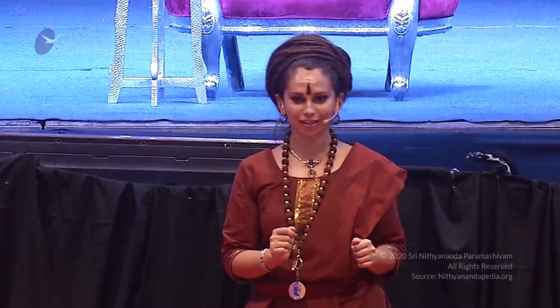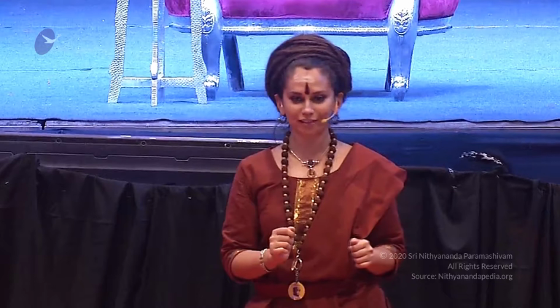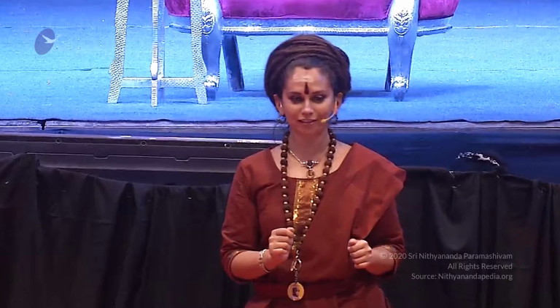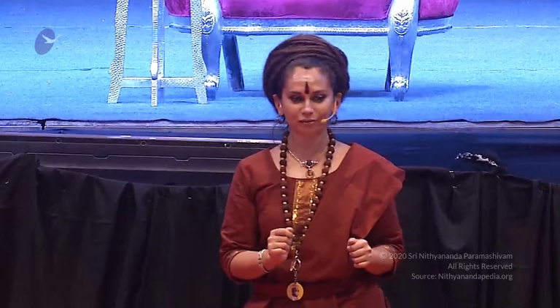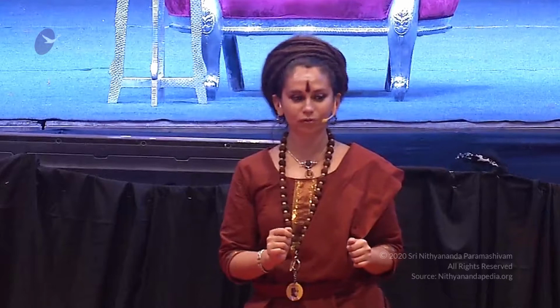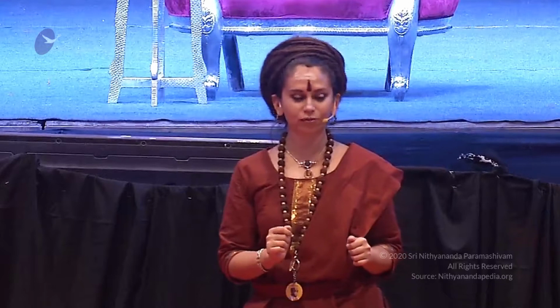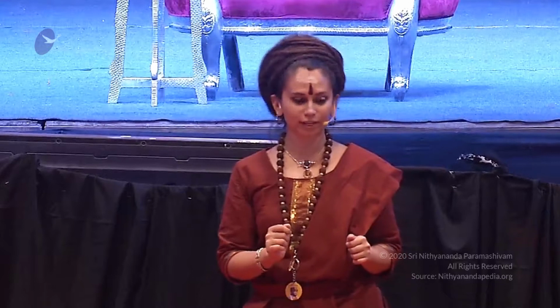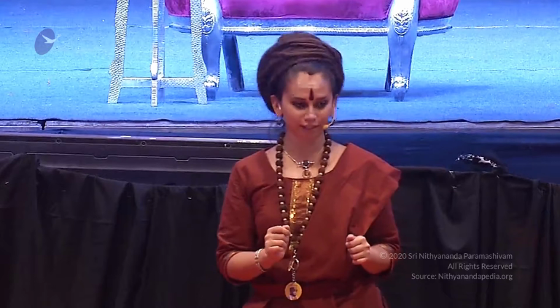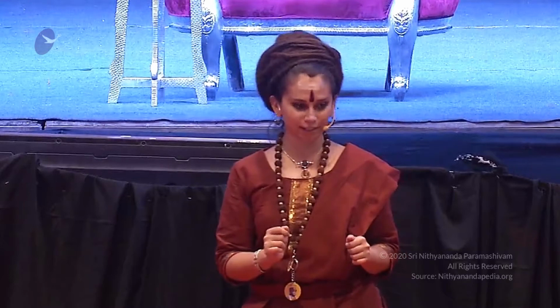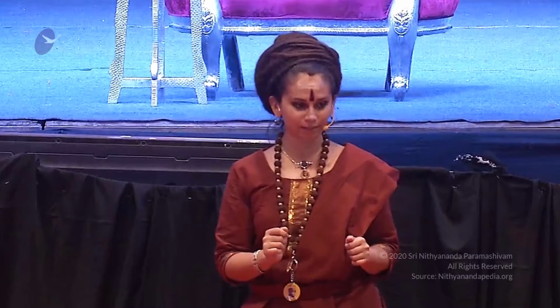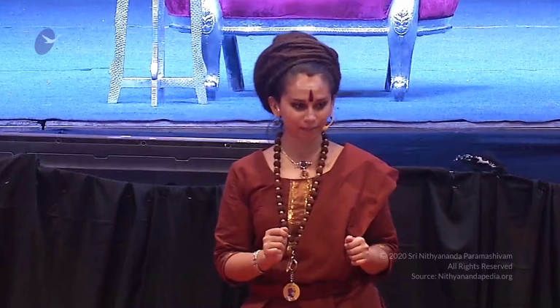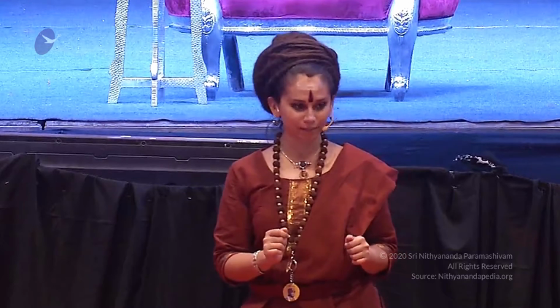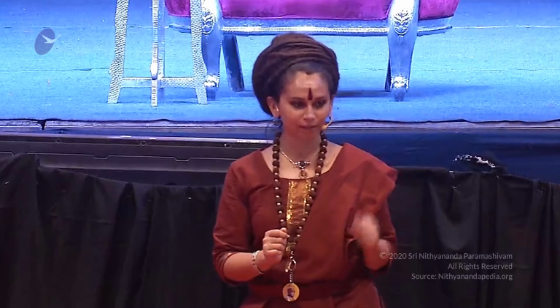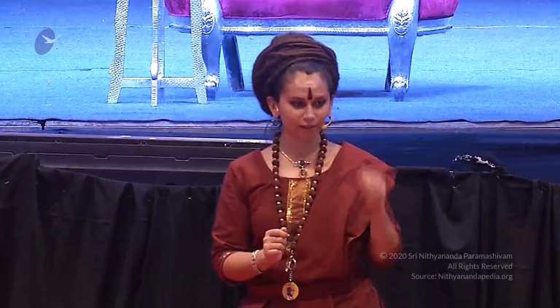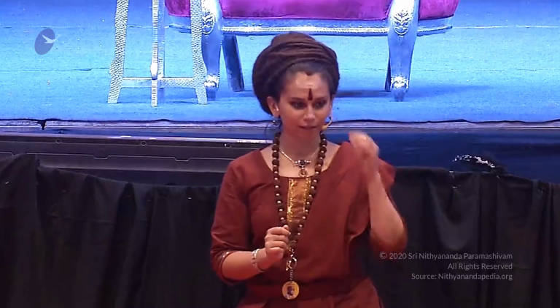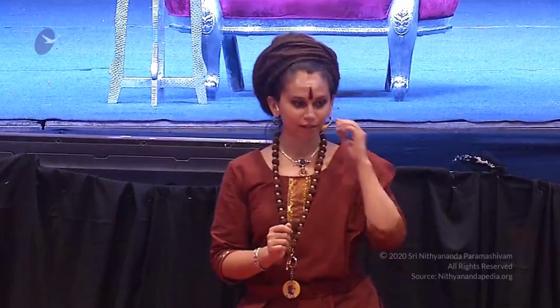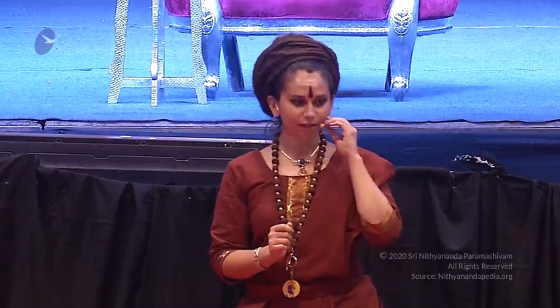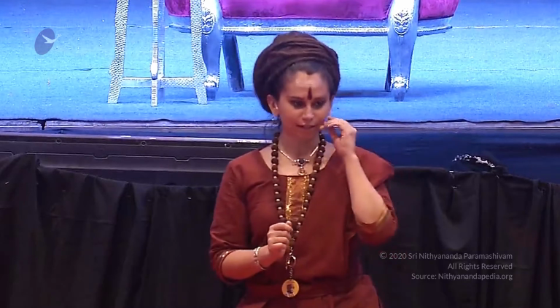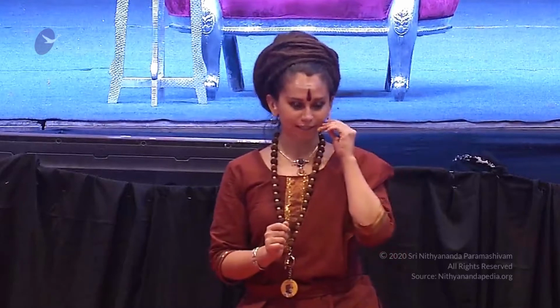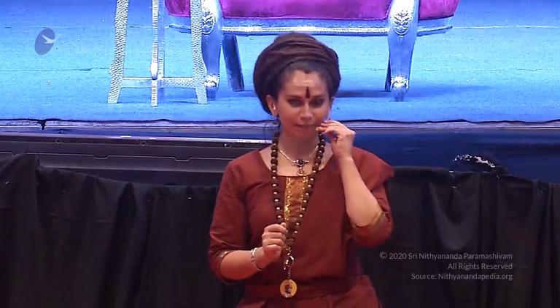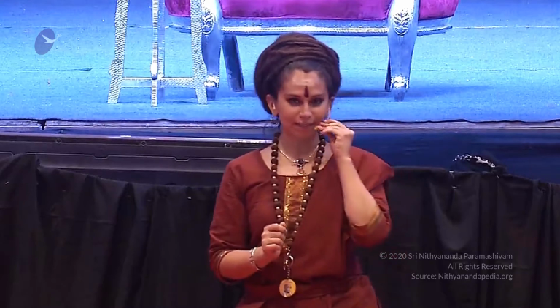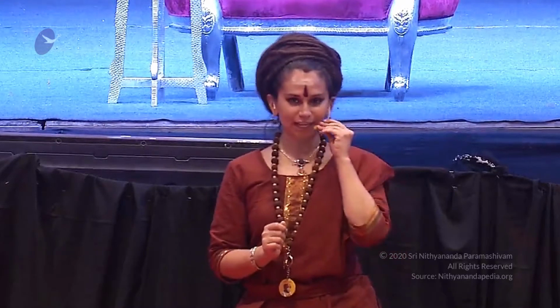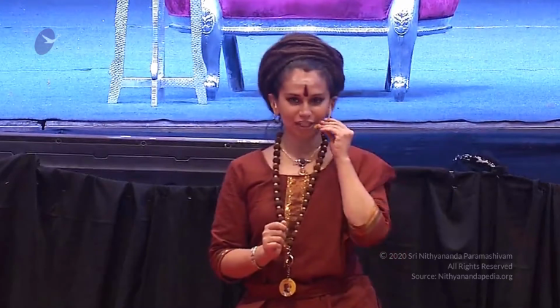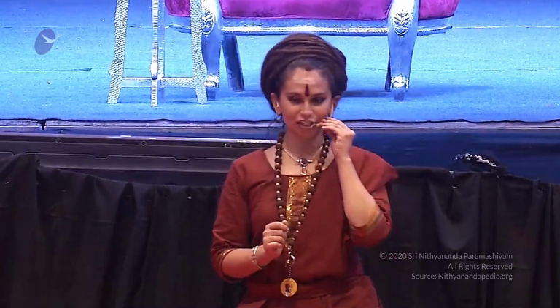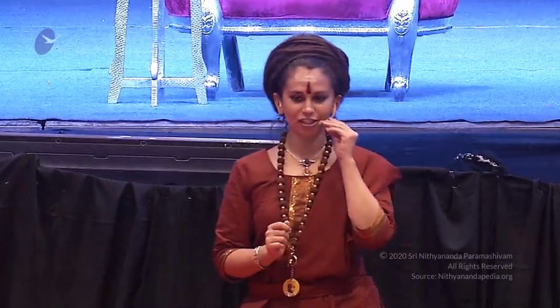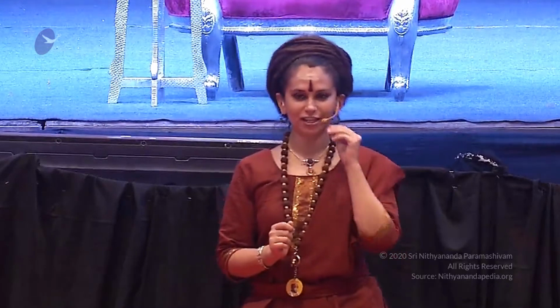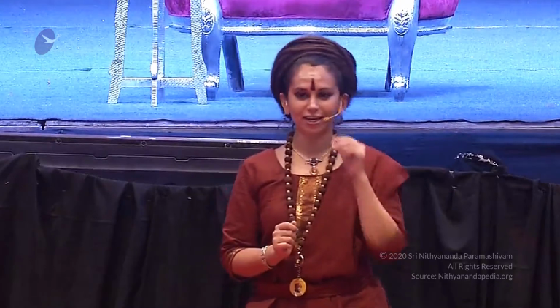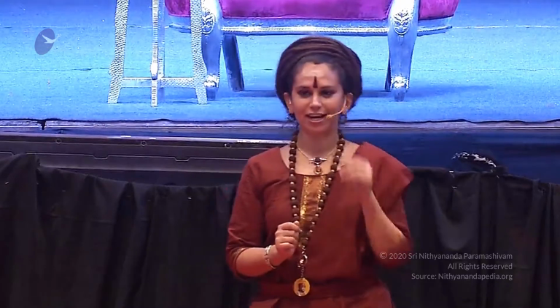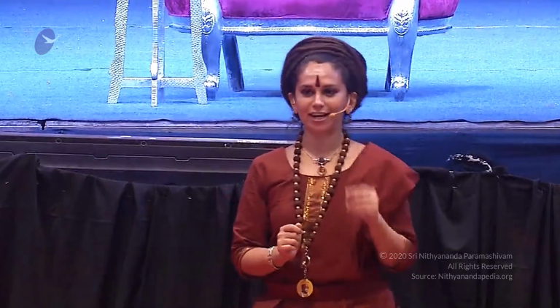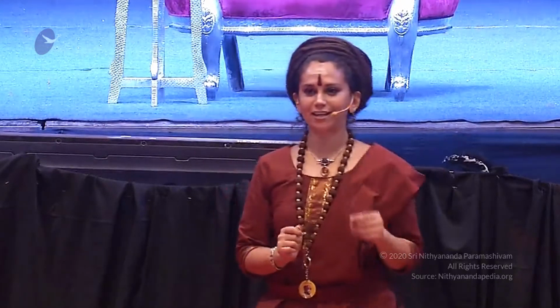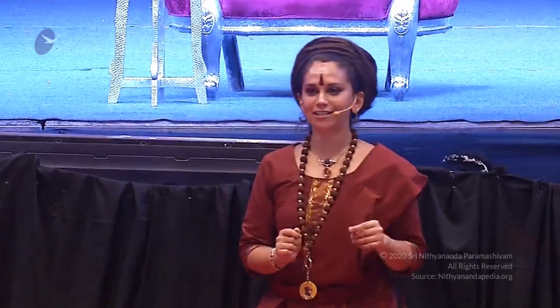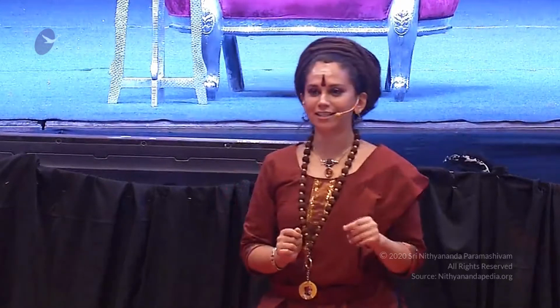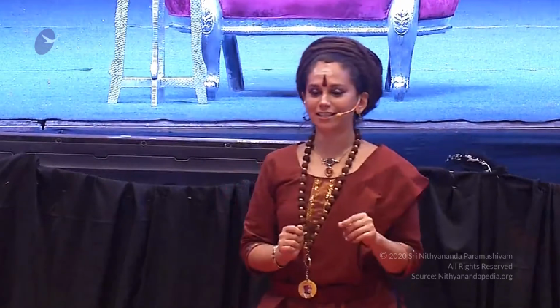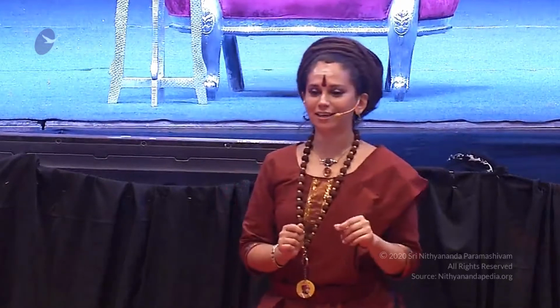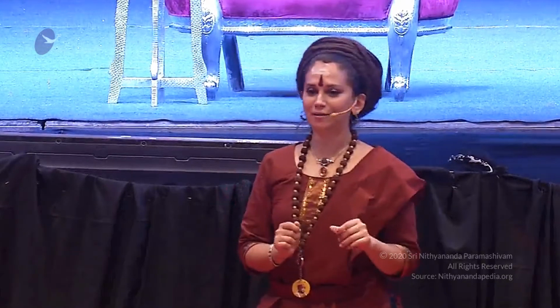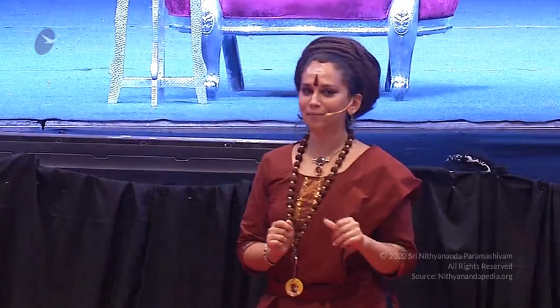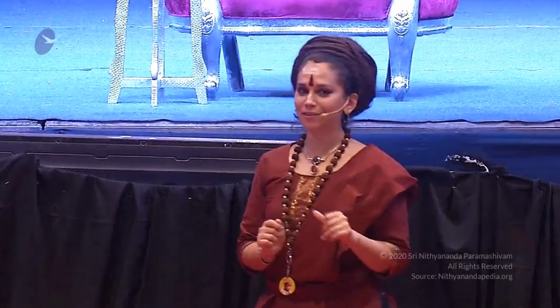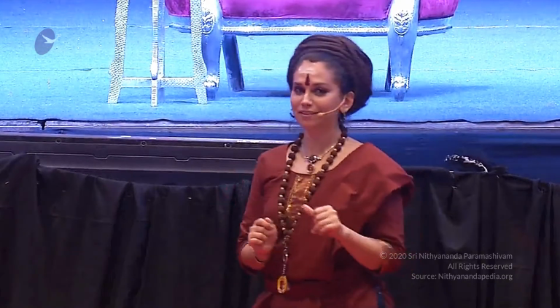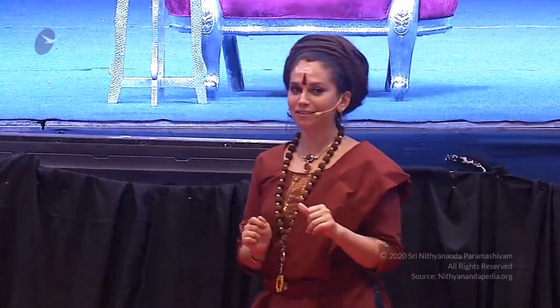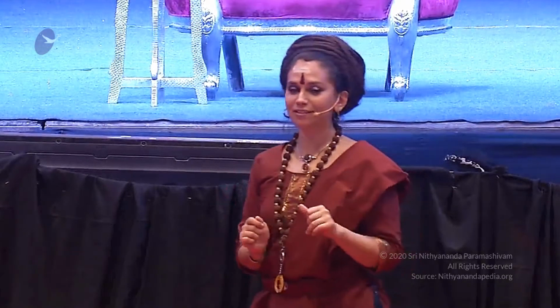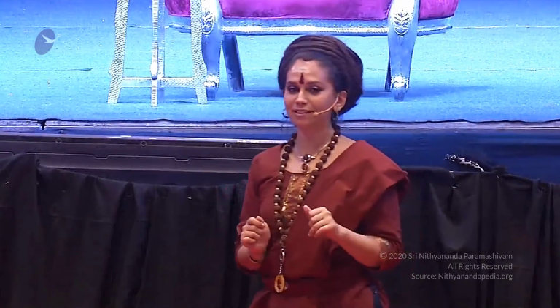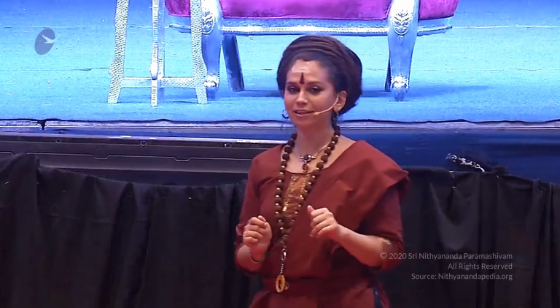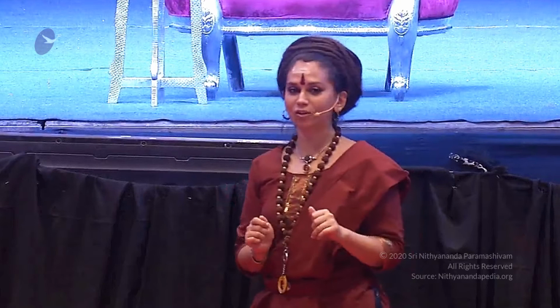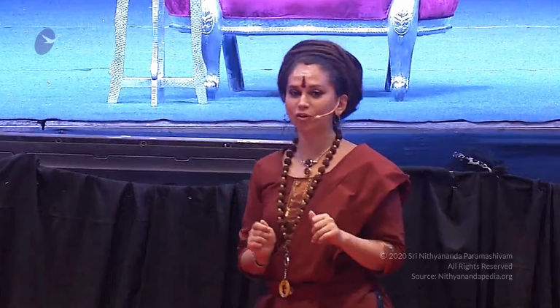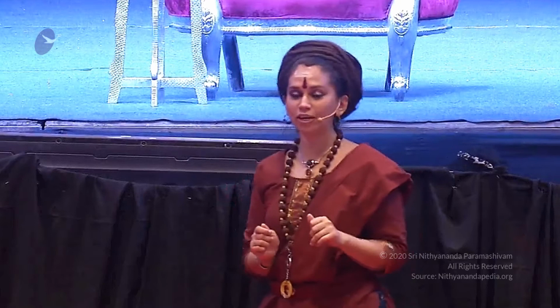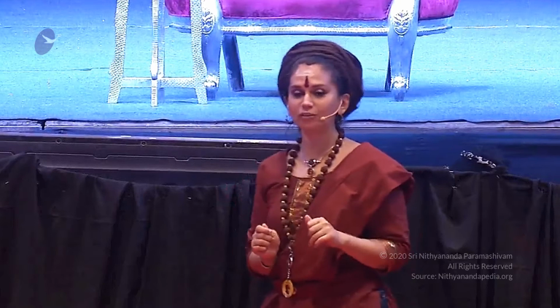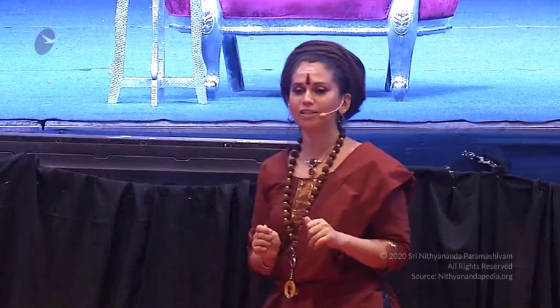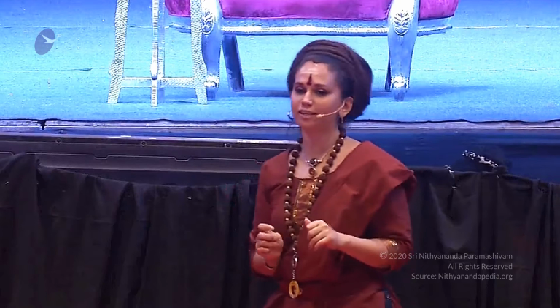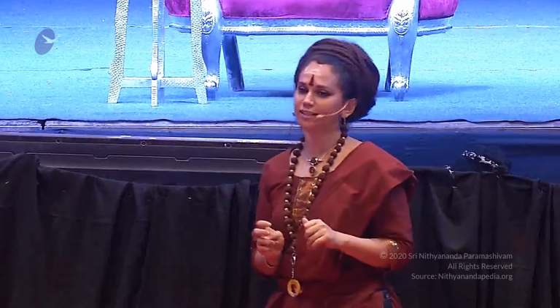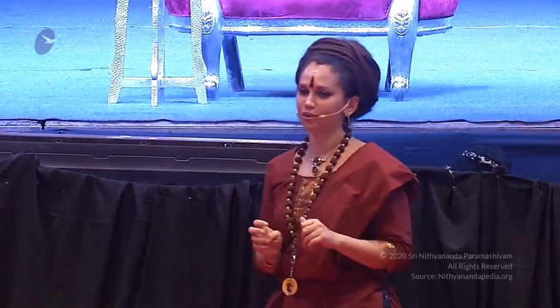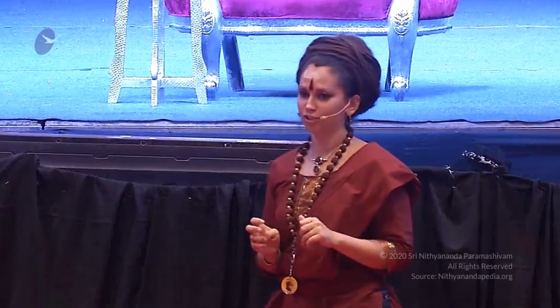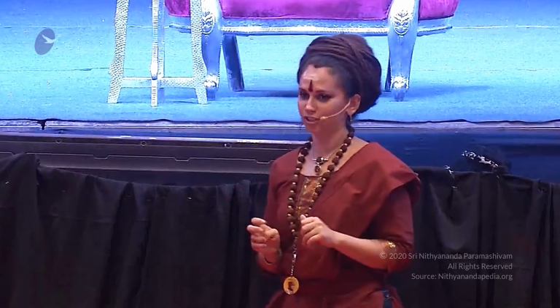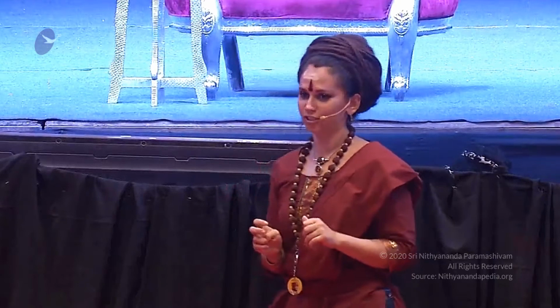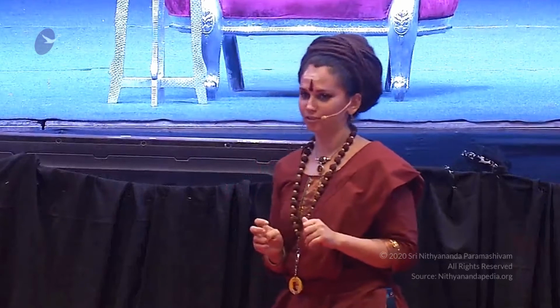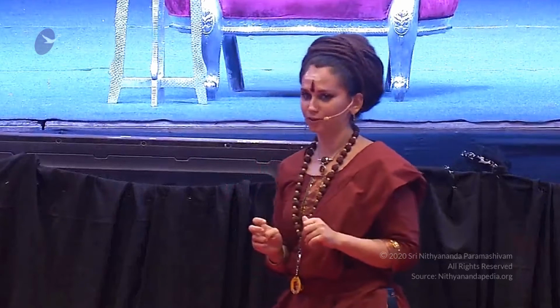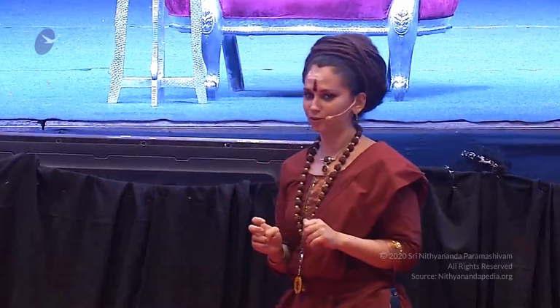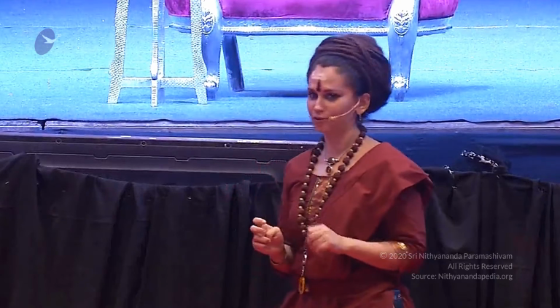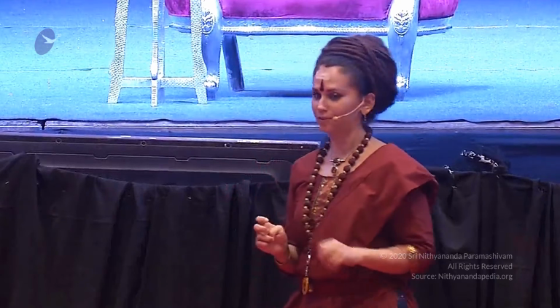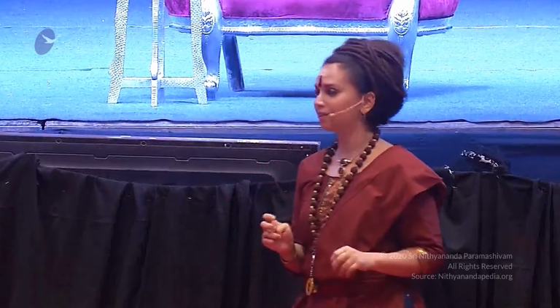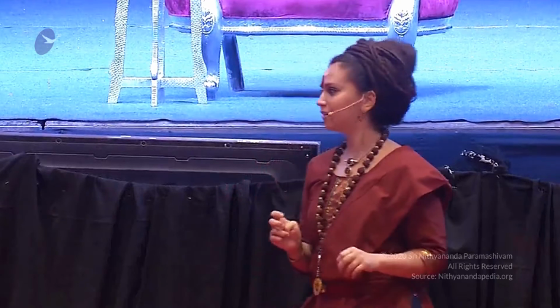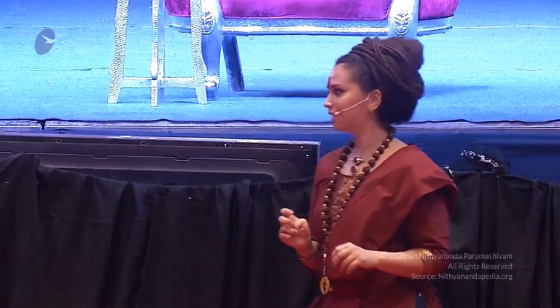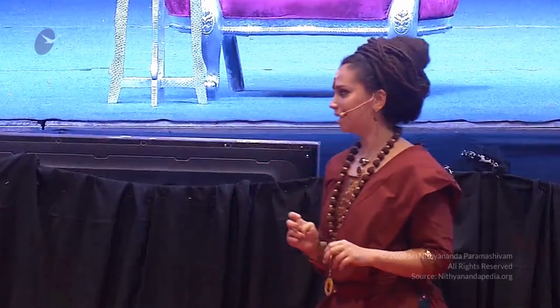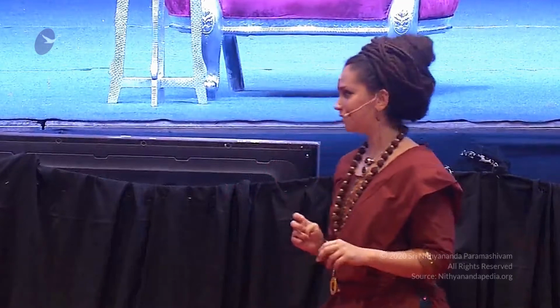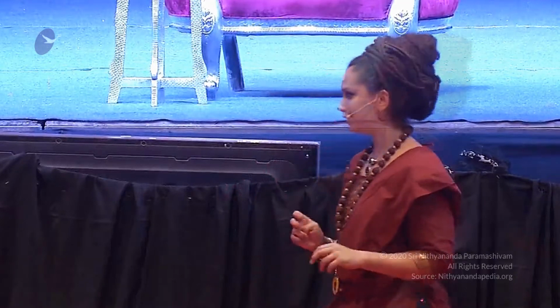This is Udvartanam, this application. And this is the Kola Kulathadi Aushara that we're going to be having today.